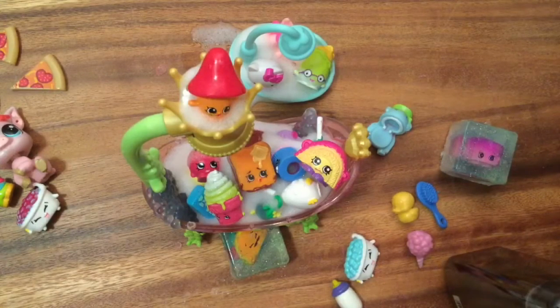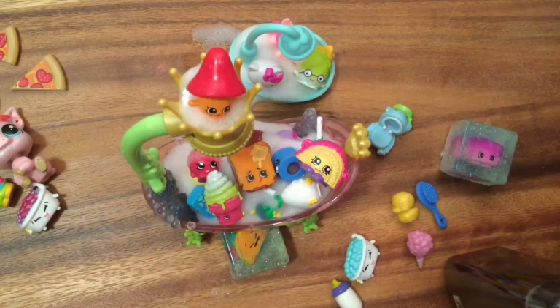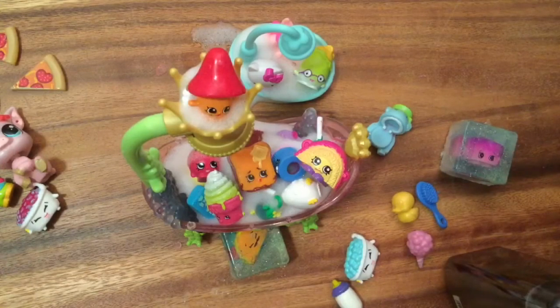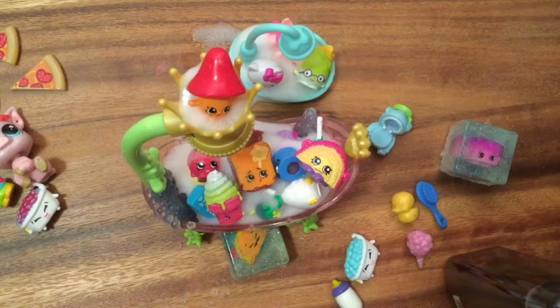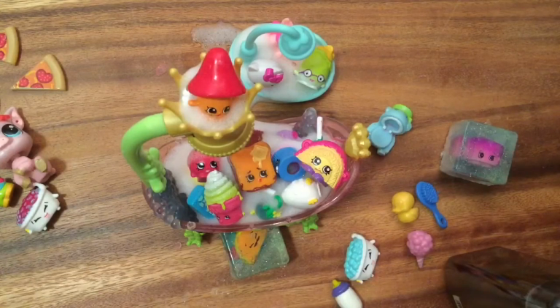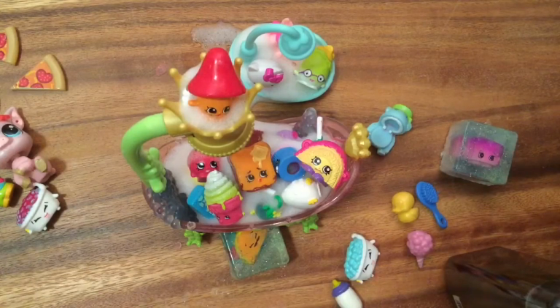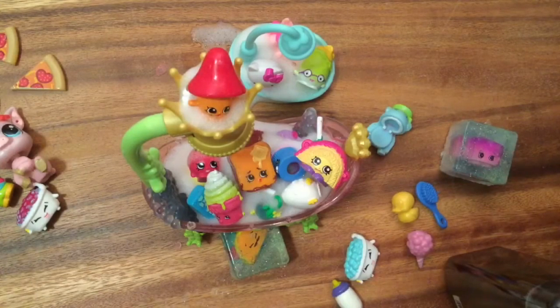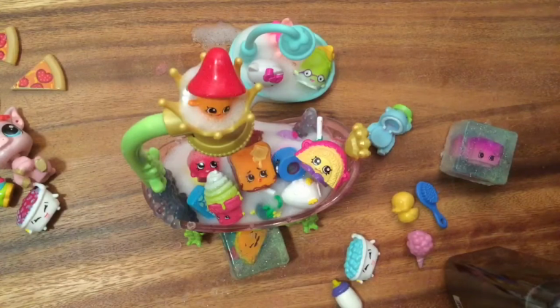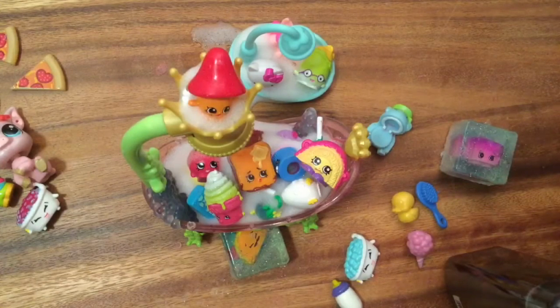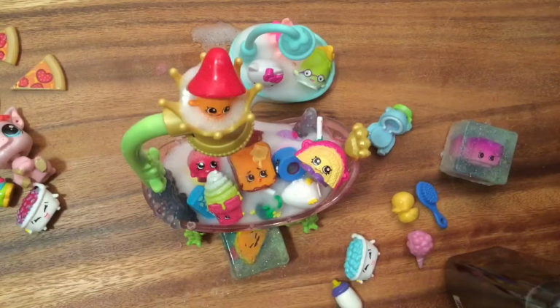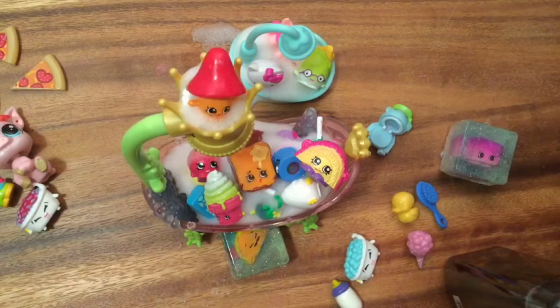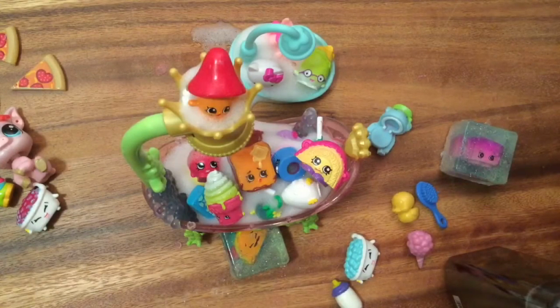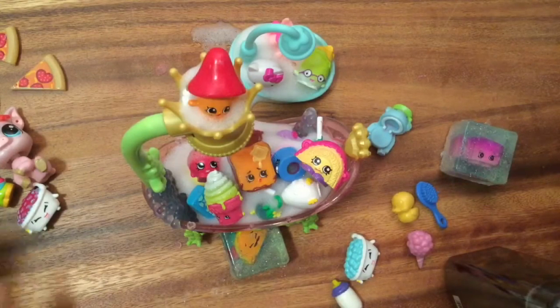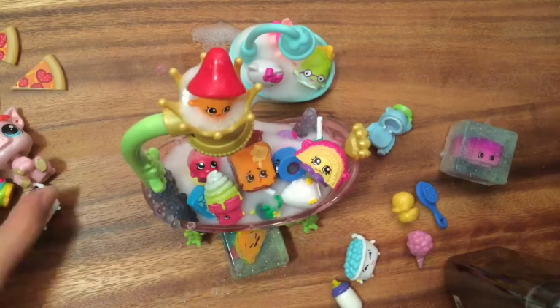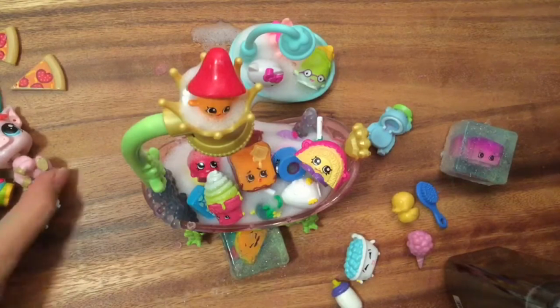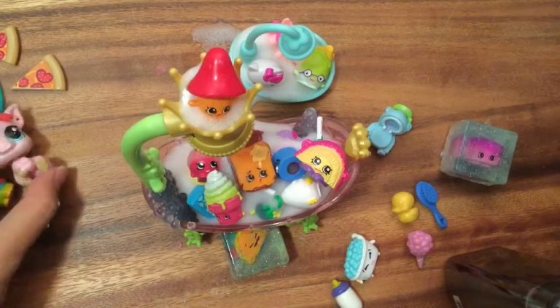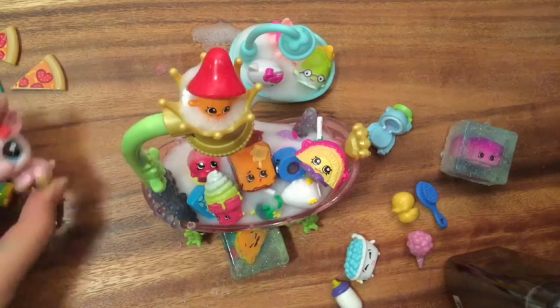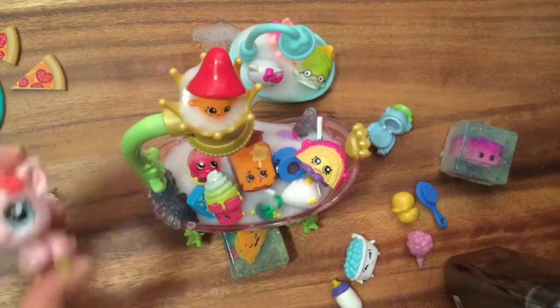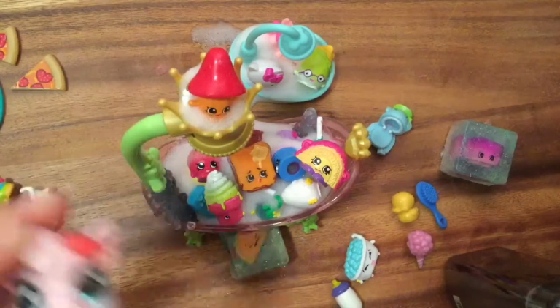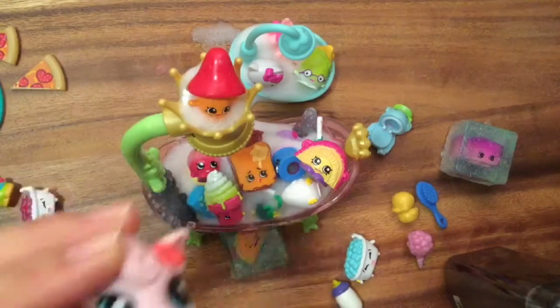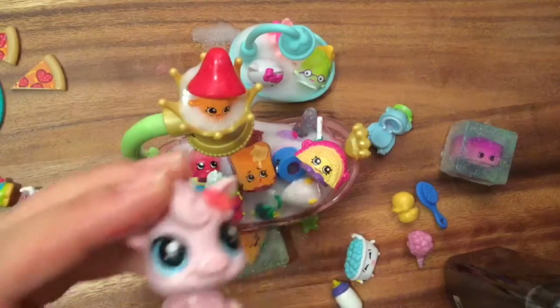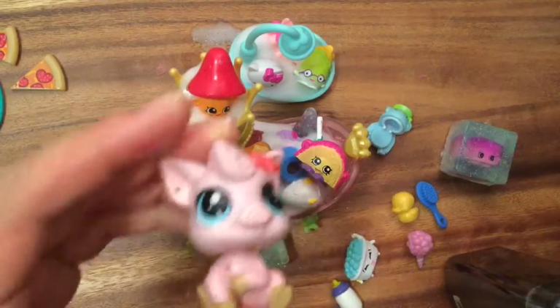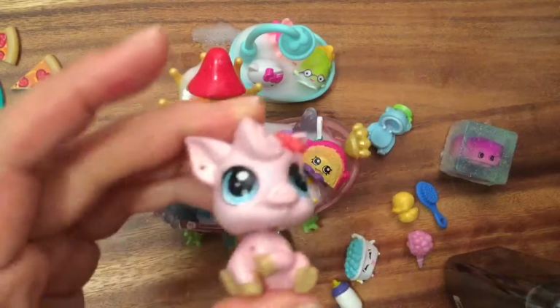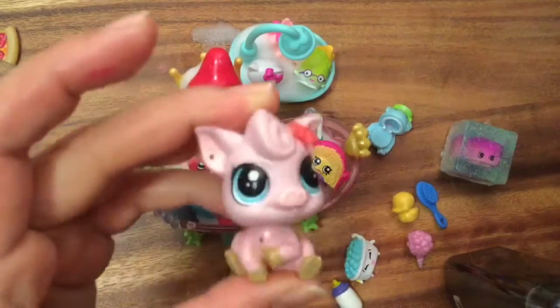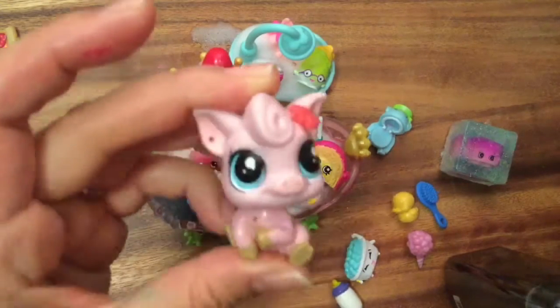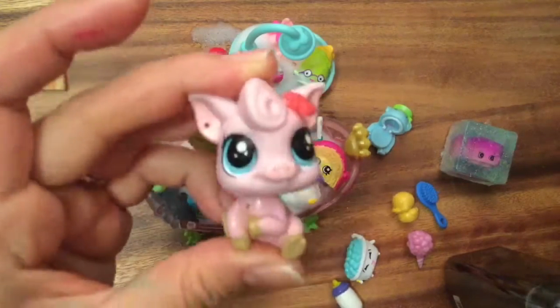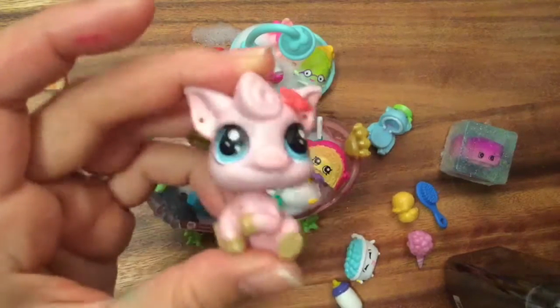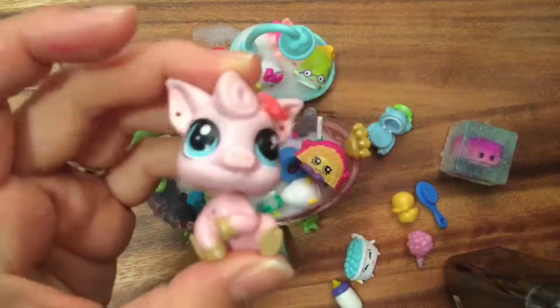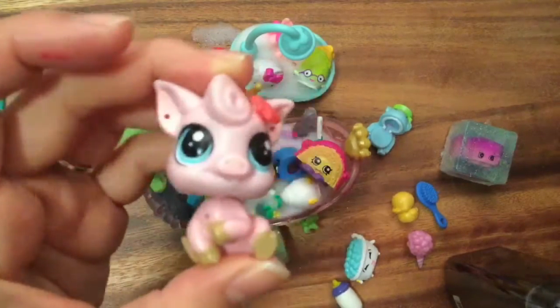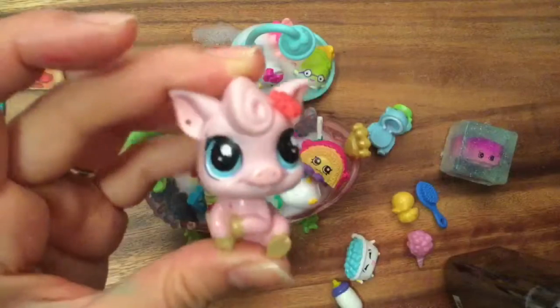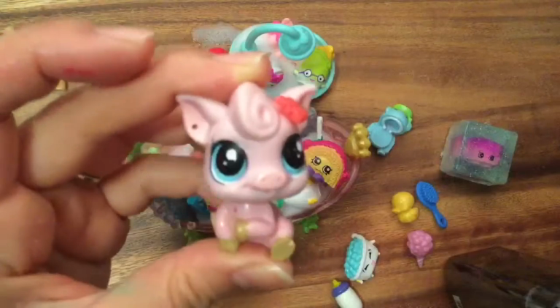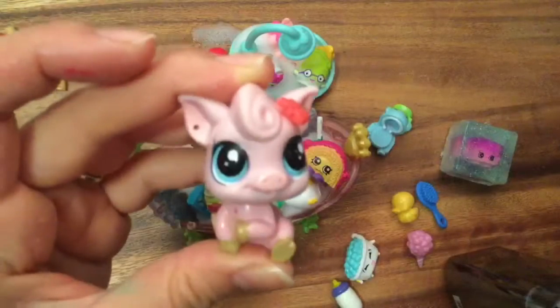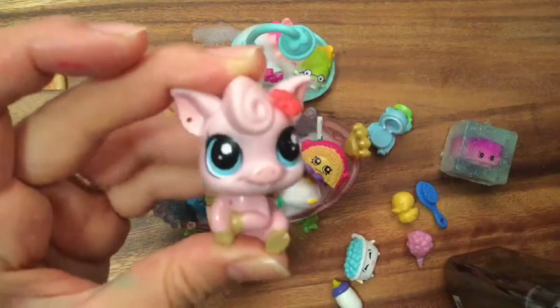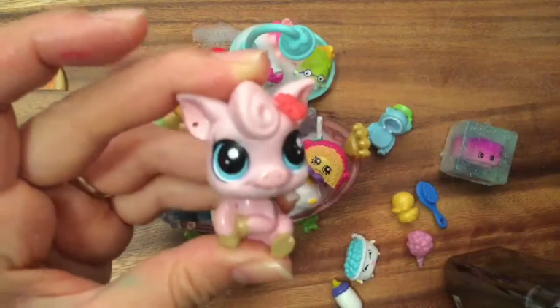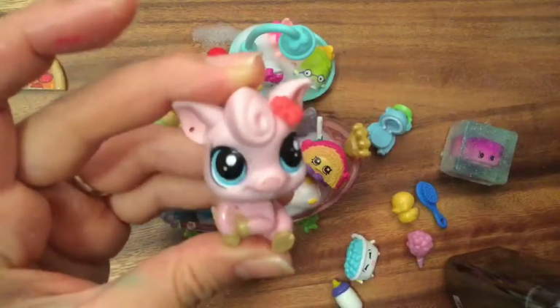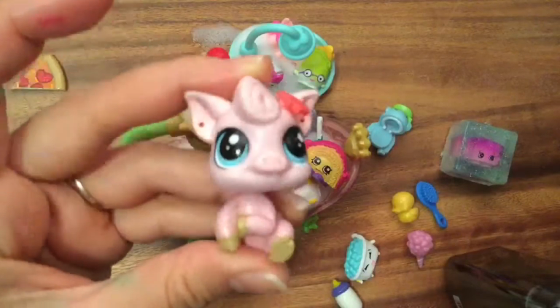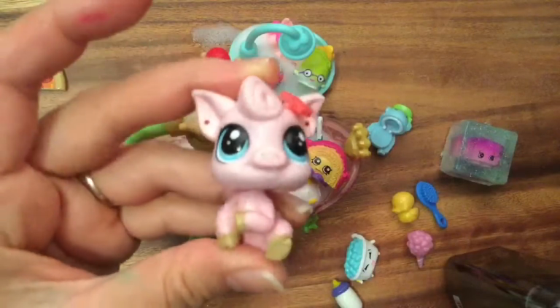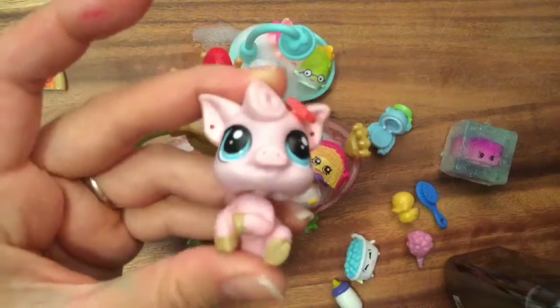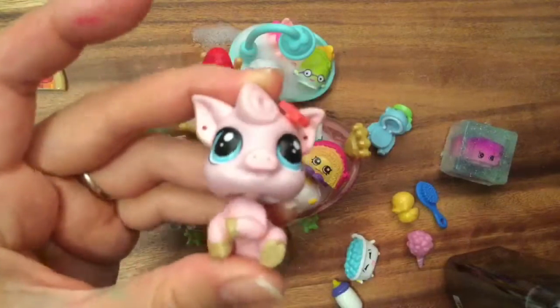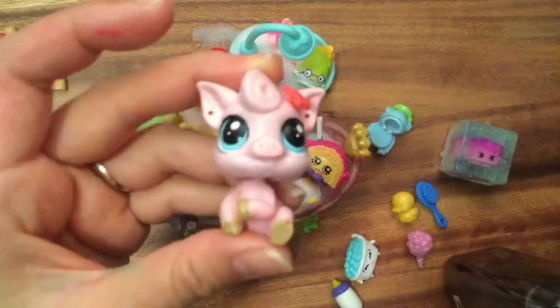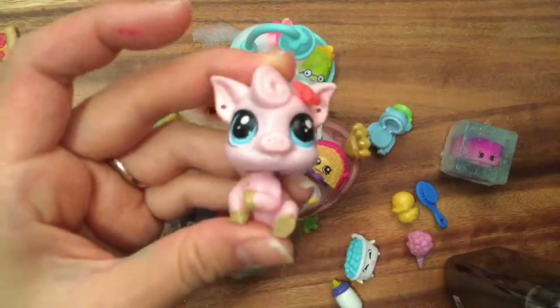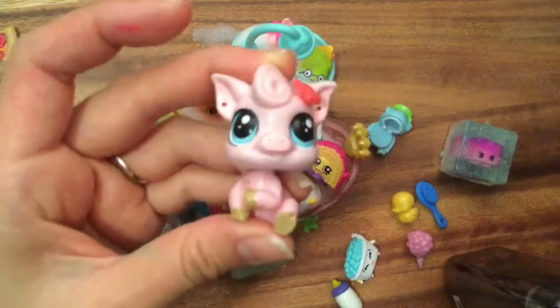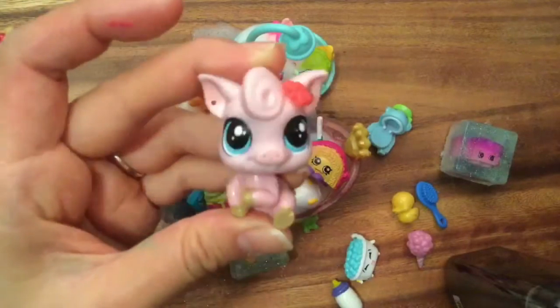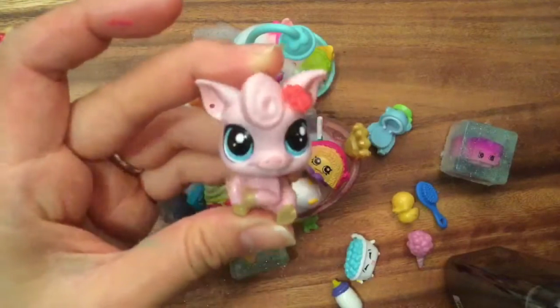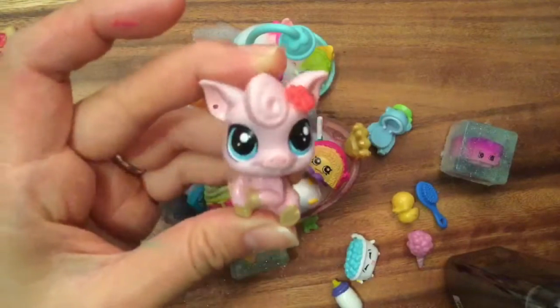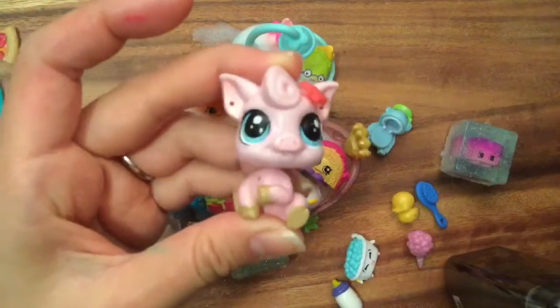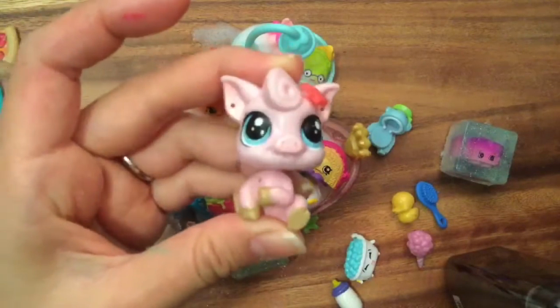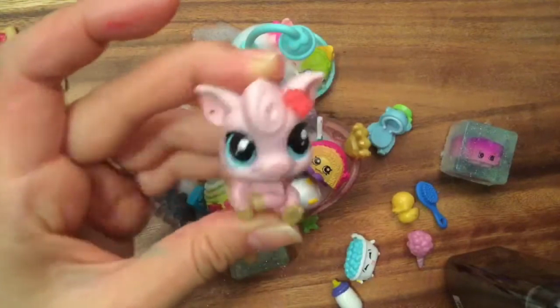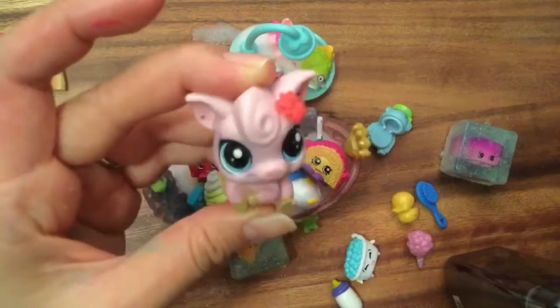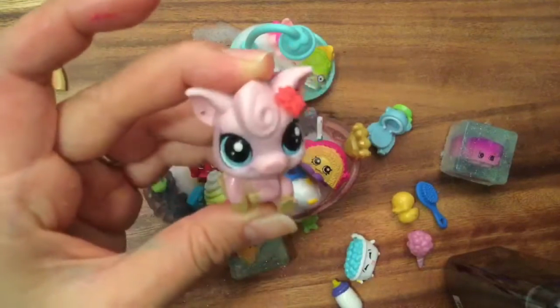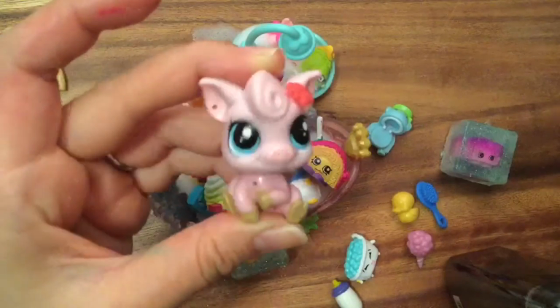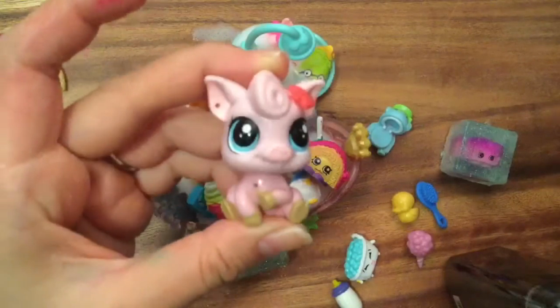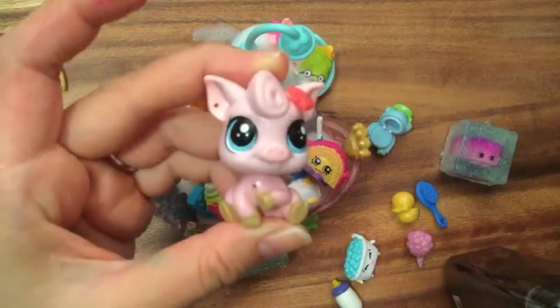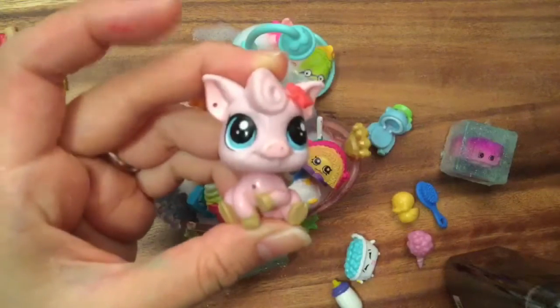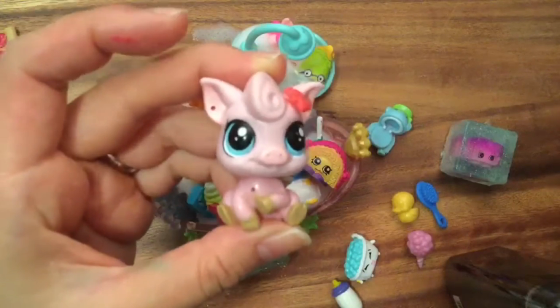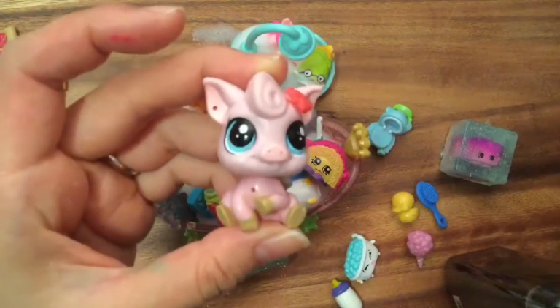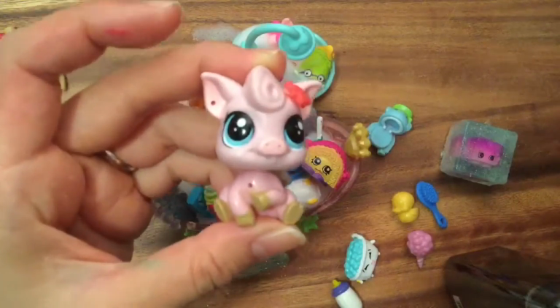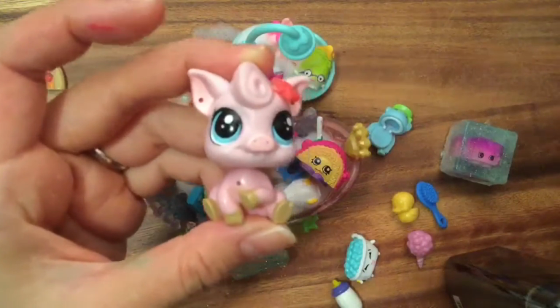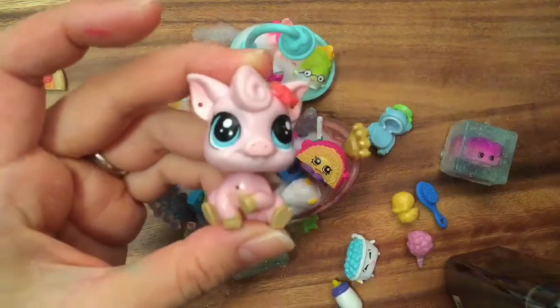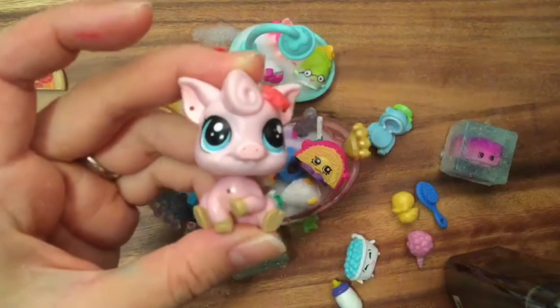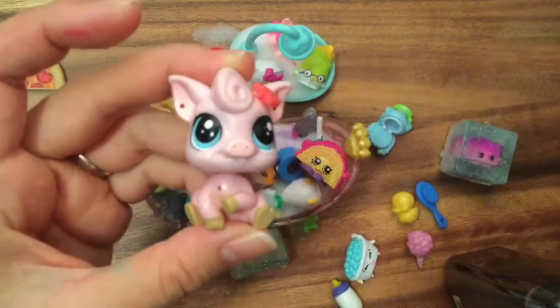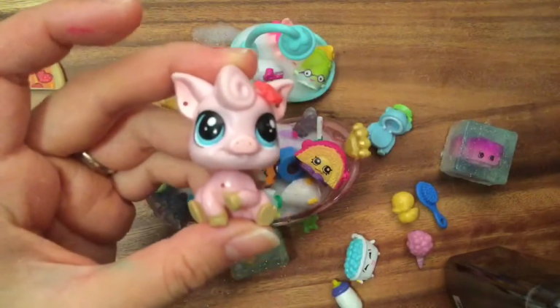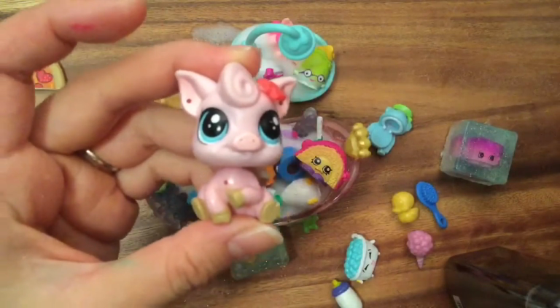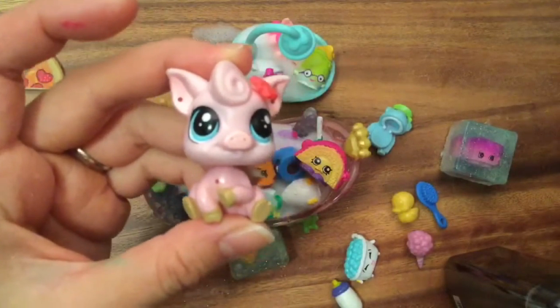I hope you enjoyed this unboxing. Be sure to like, subscribe, and comment. And stay tuned for my big Shopkins giveaway. Thank you and bye now.